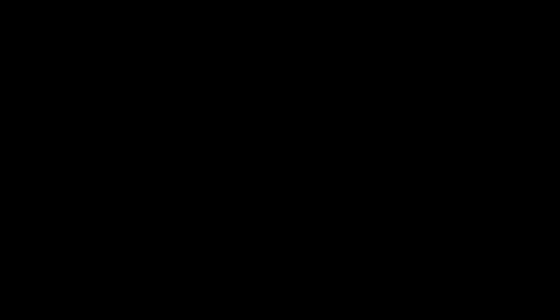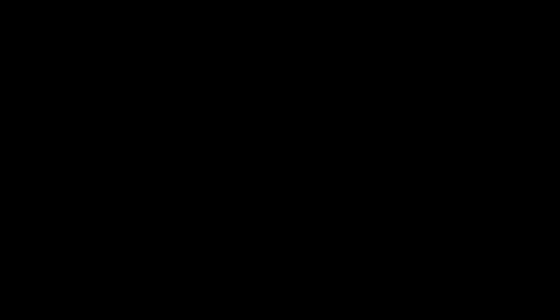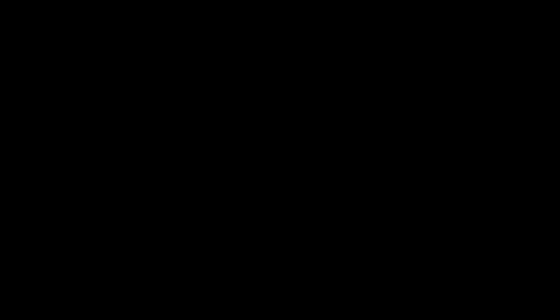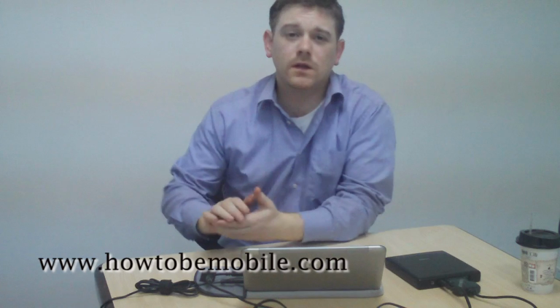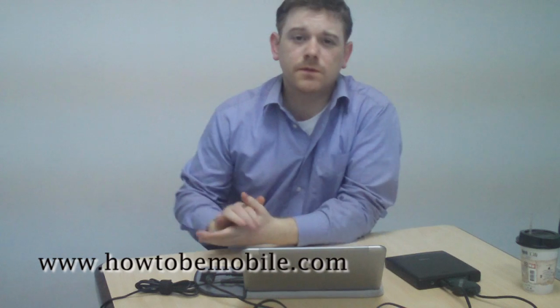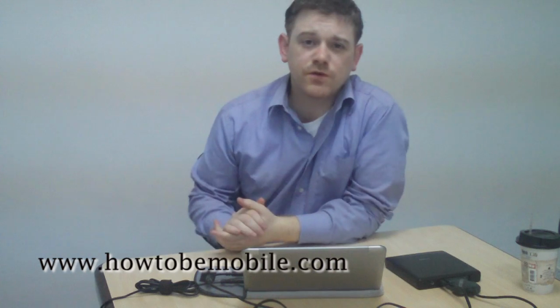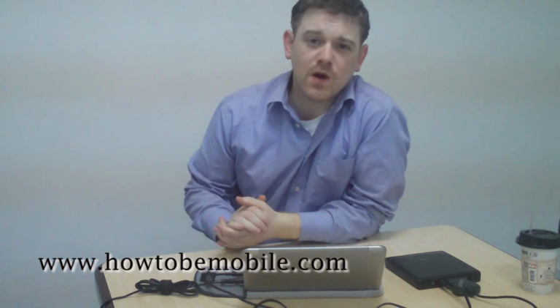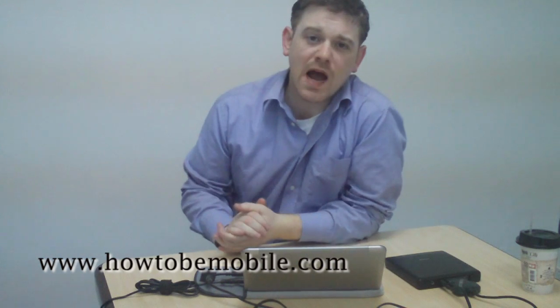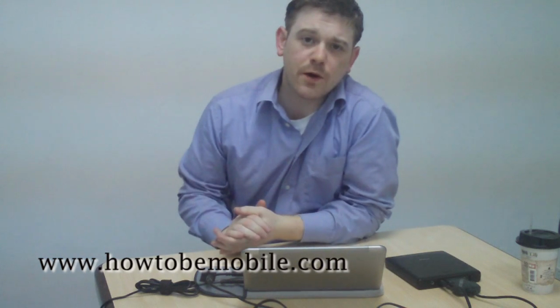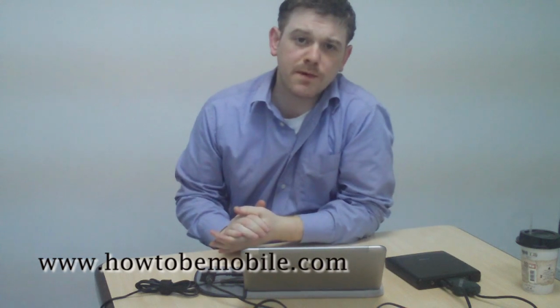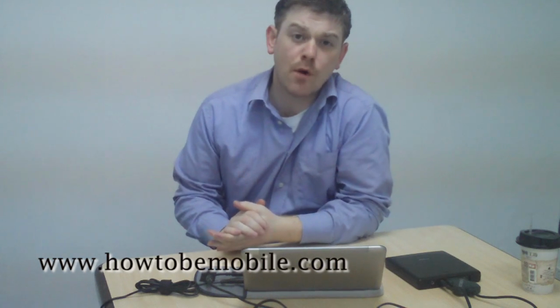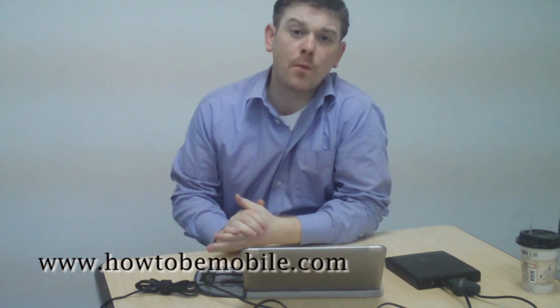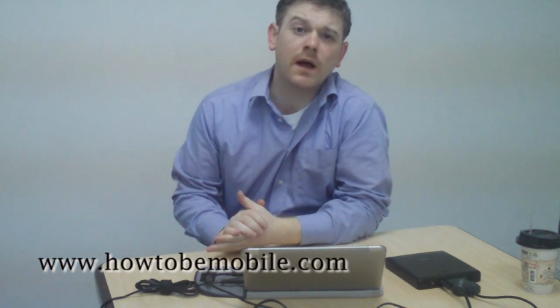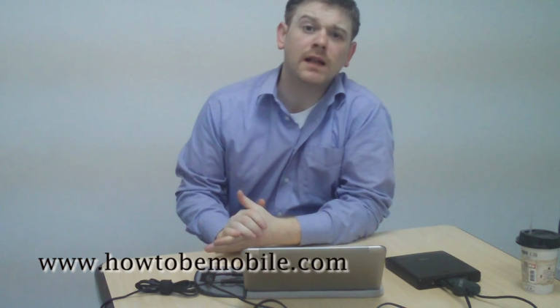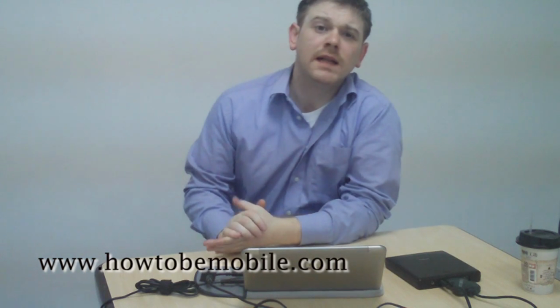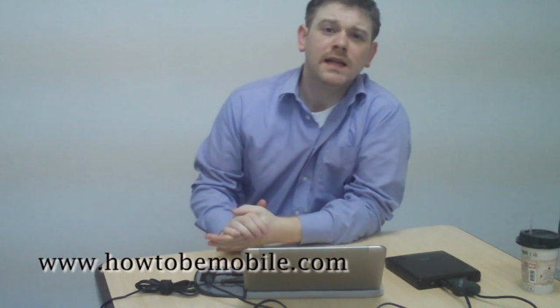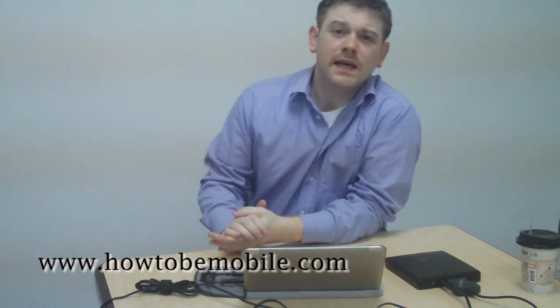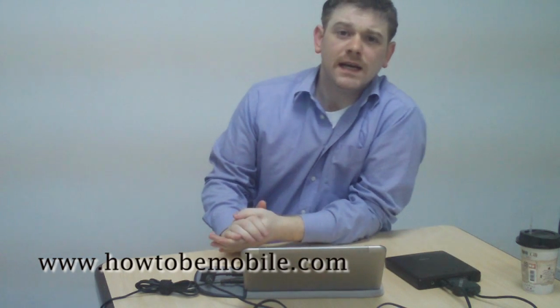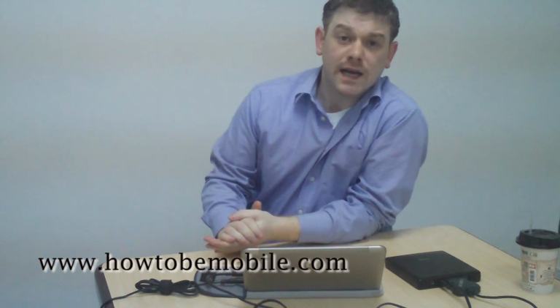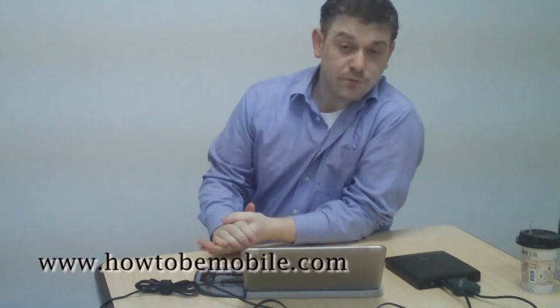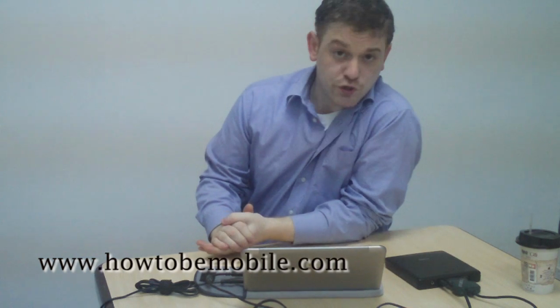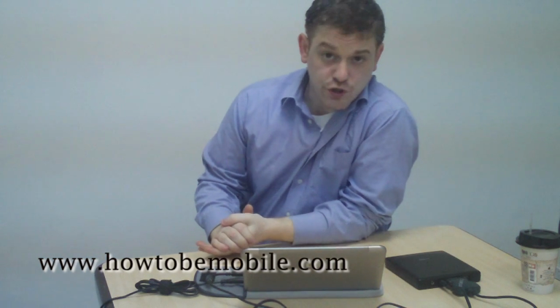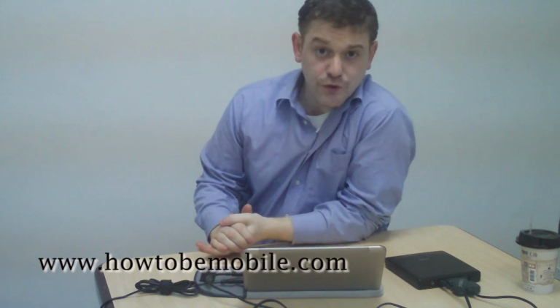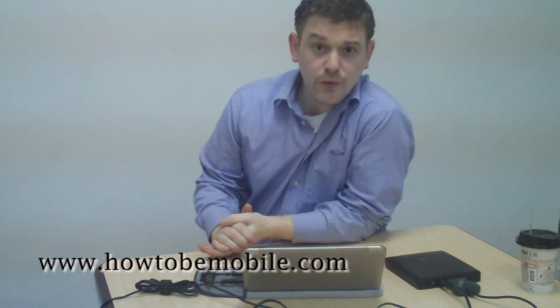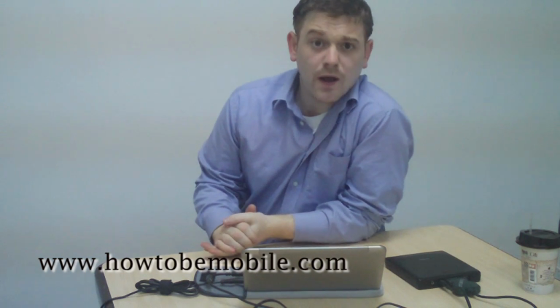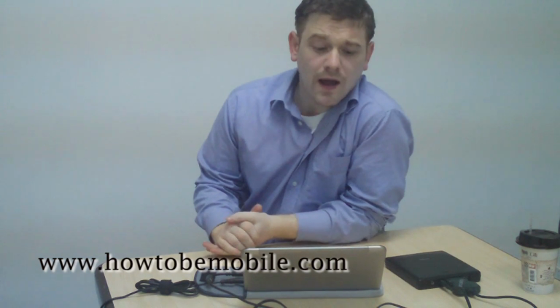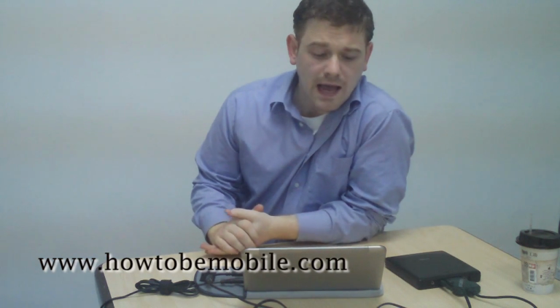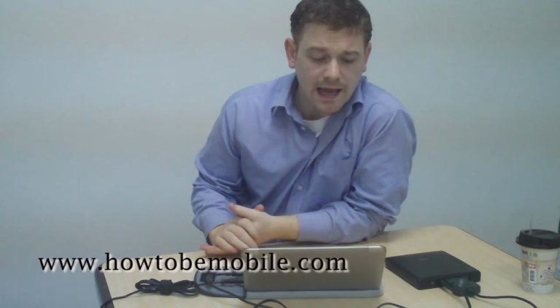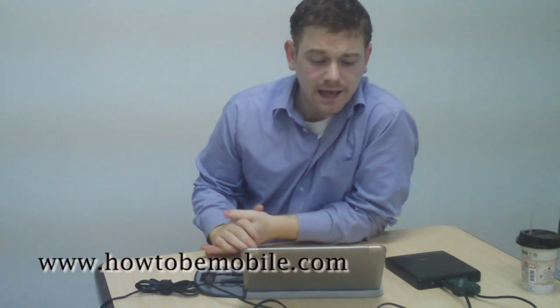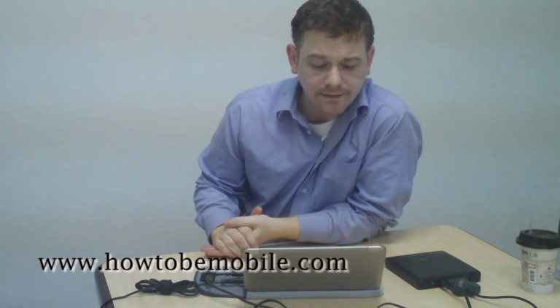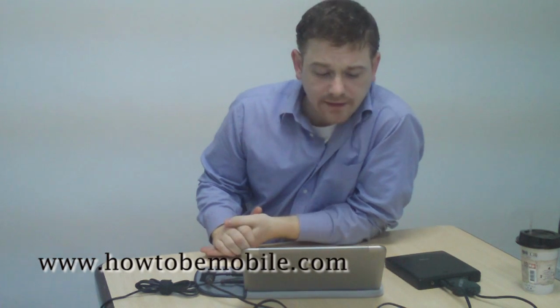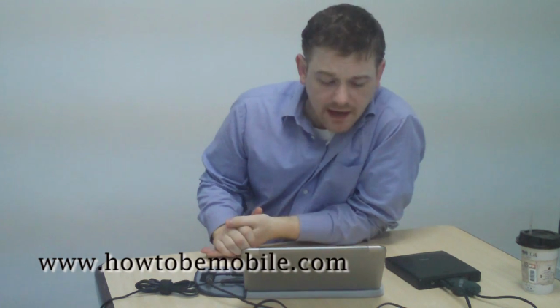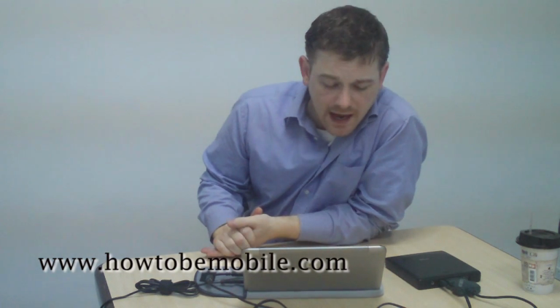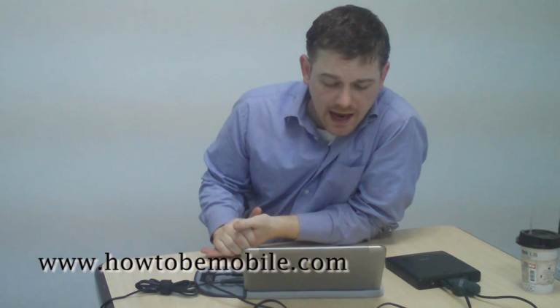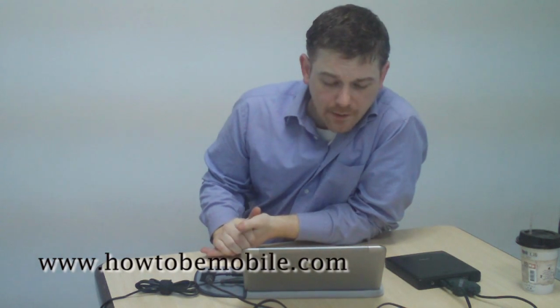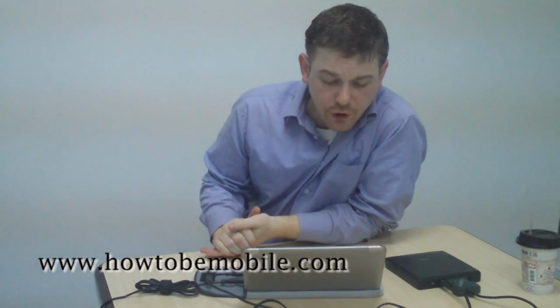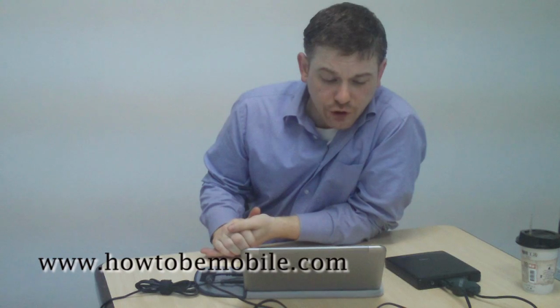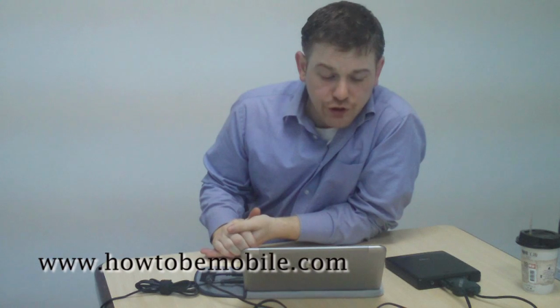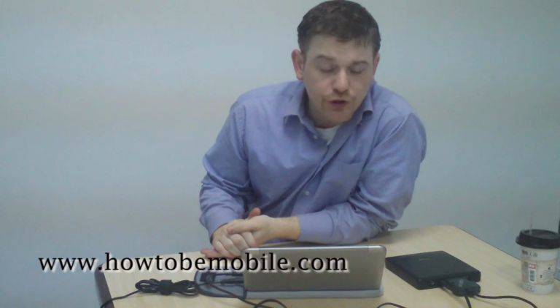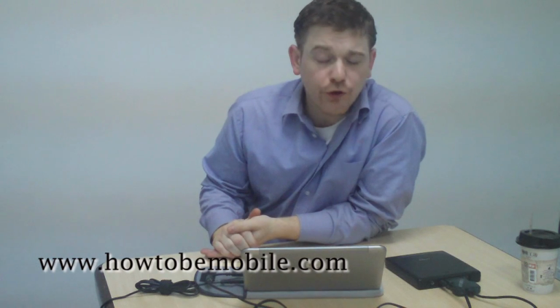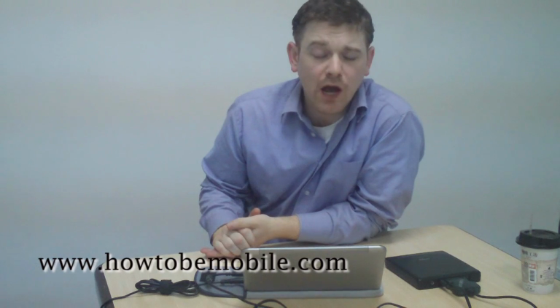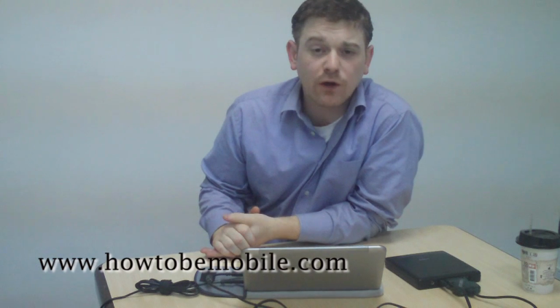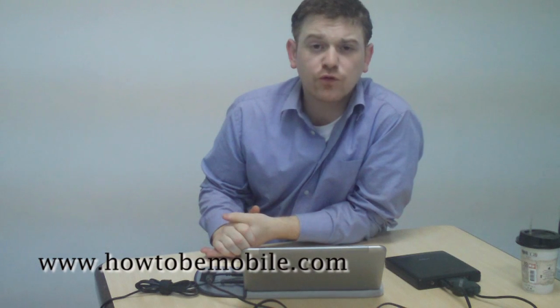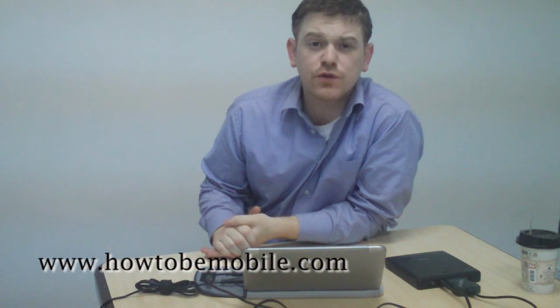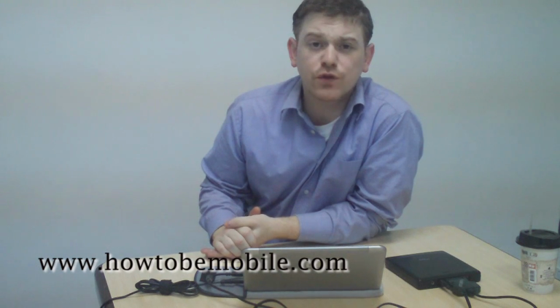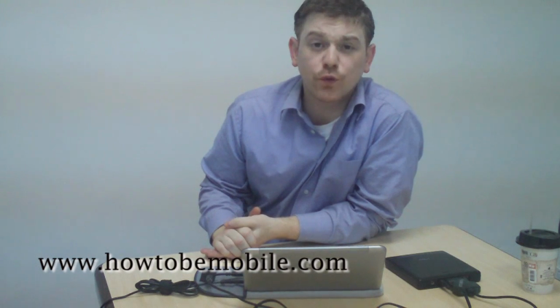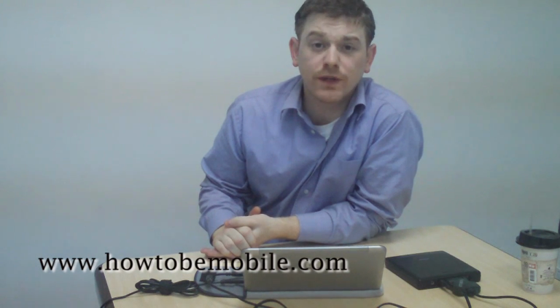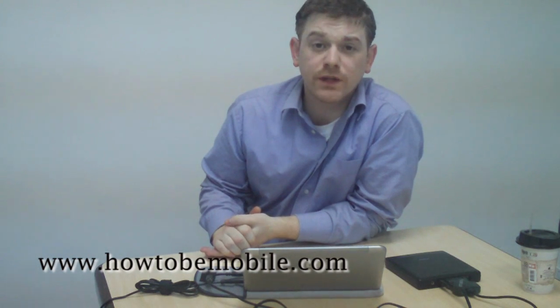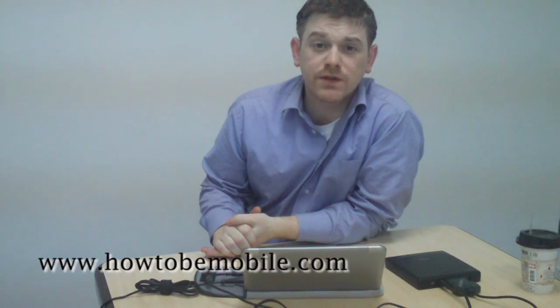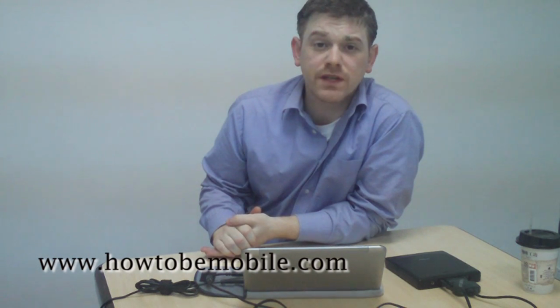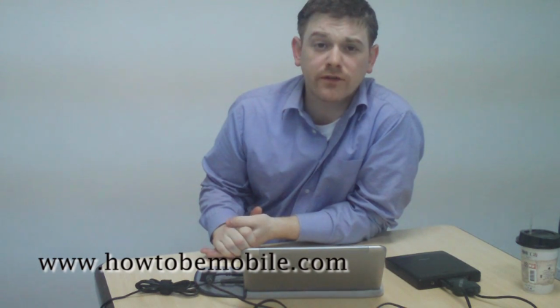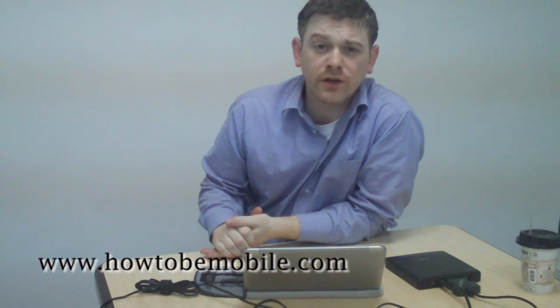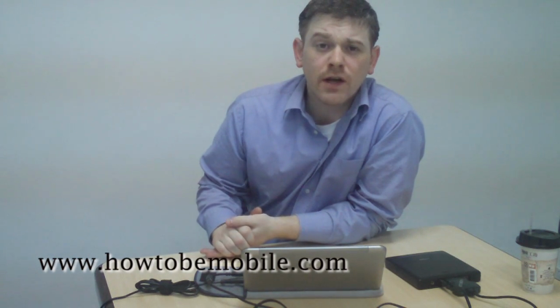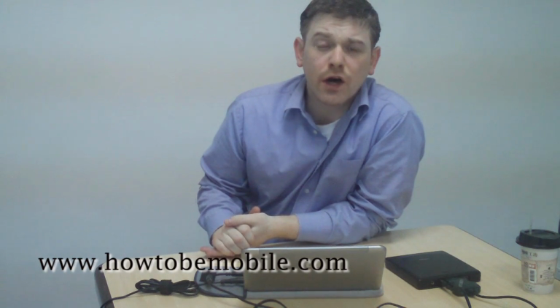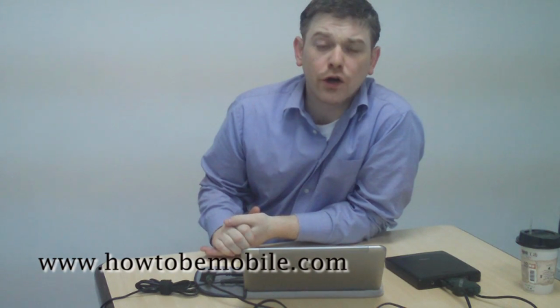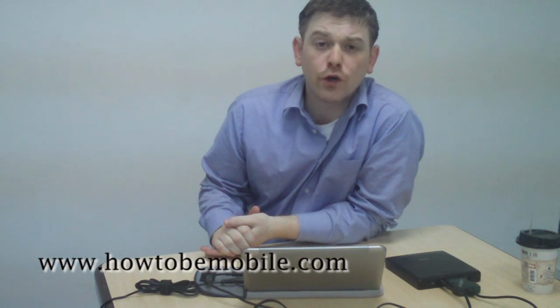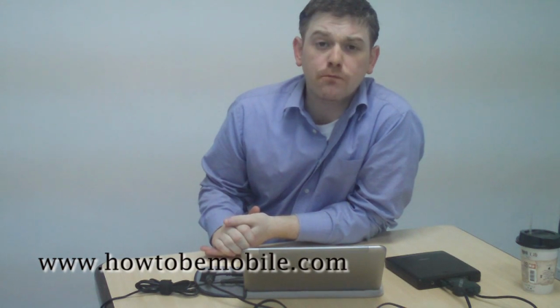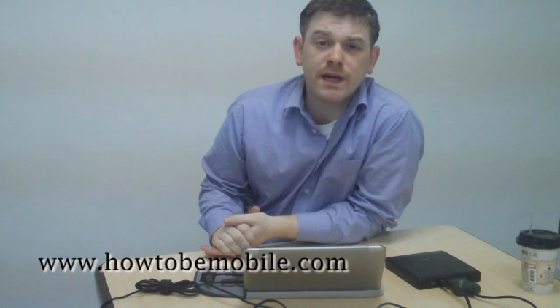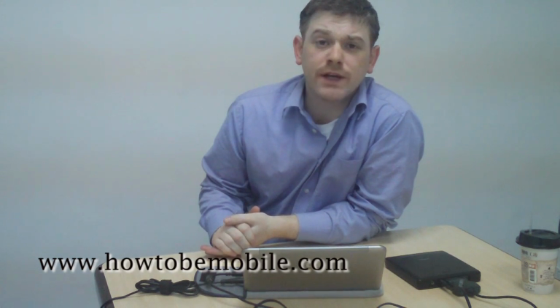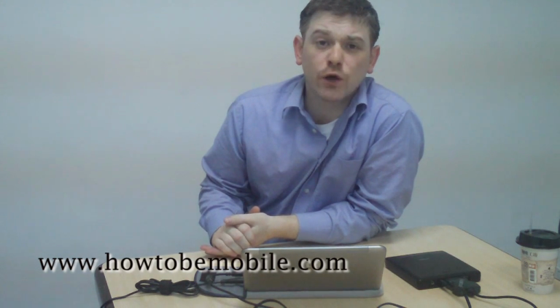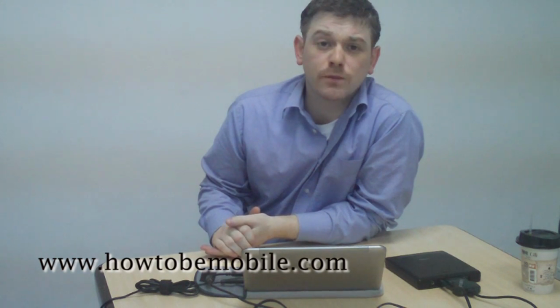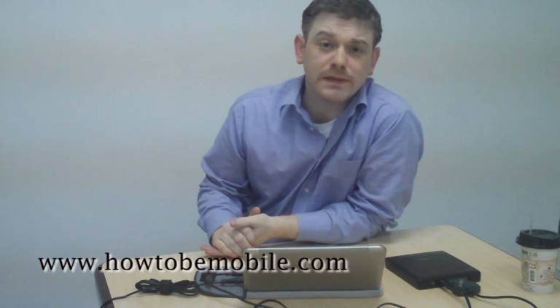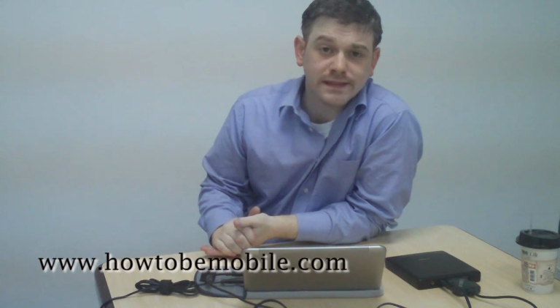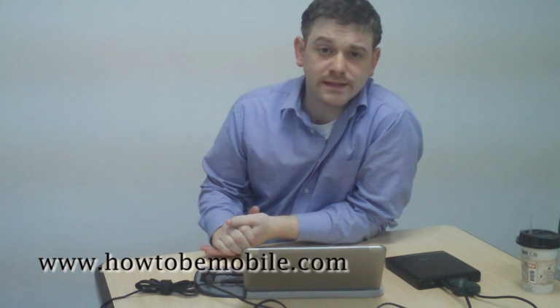Welcome to How To Be Mobile. I'm Stu and I'm going to show you how to install Windows 7 on your MiniNote PC.